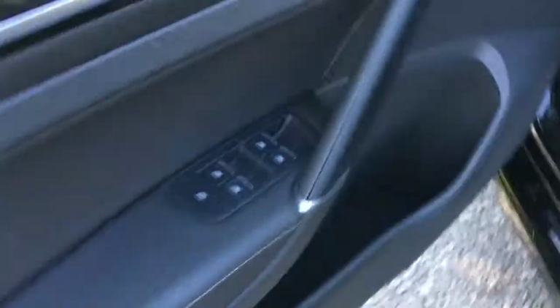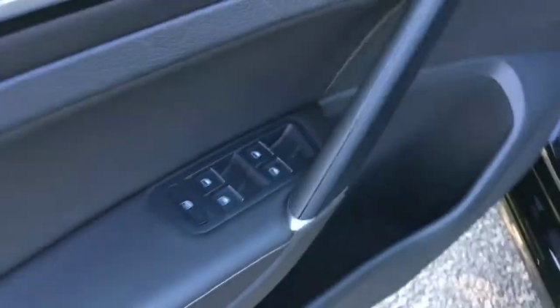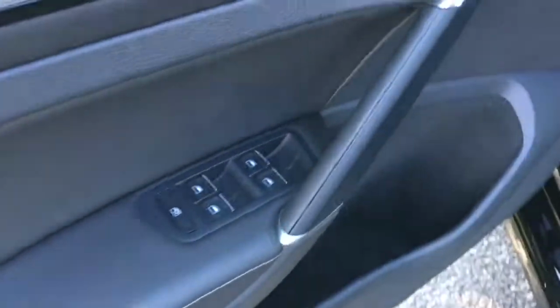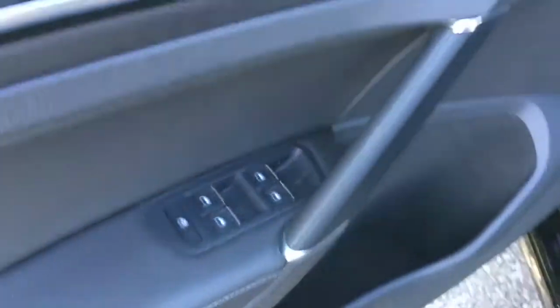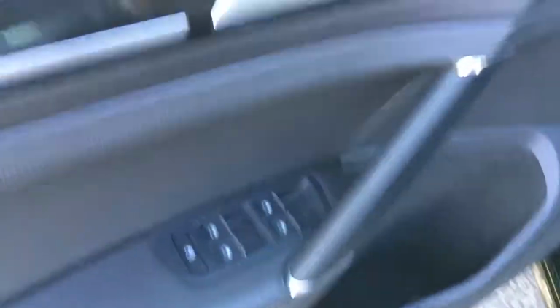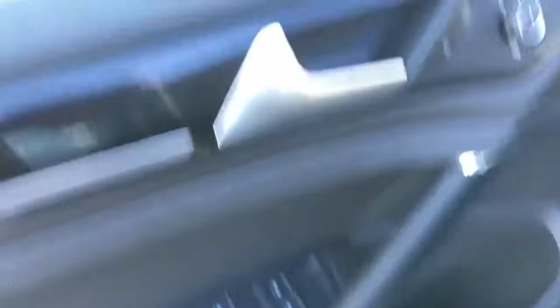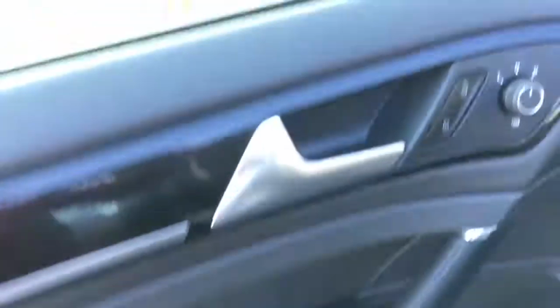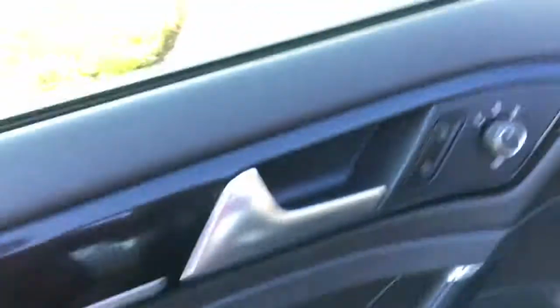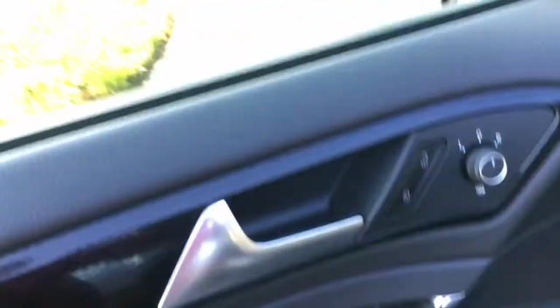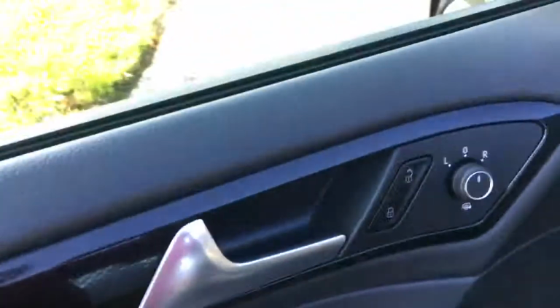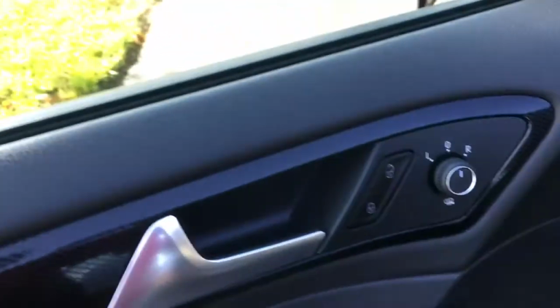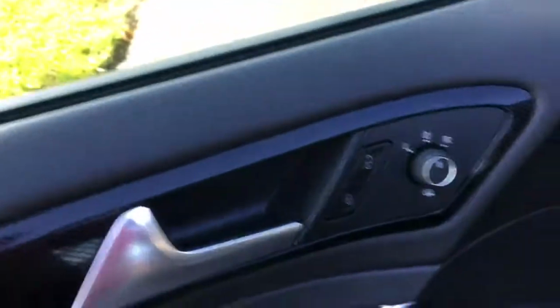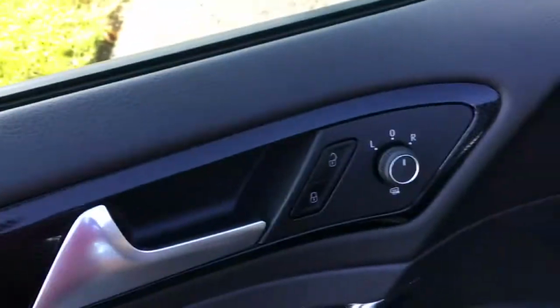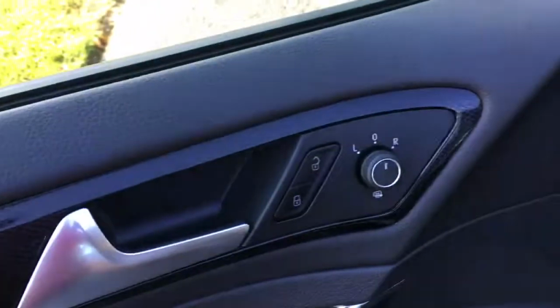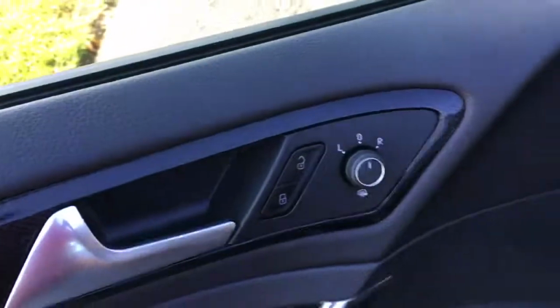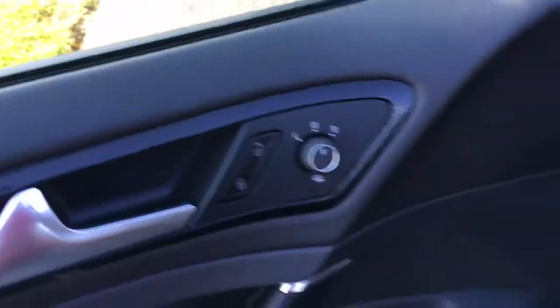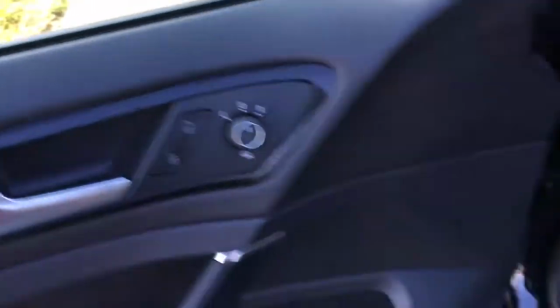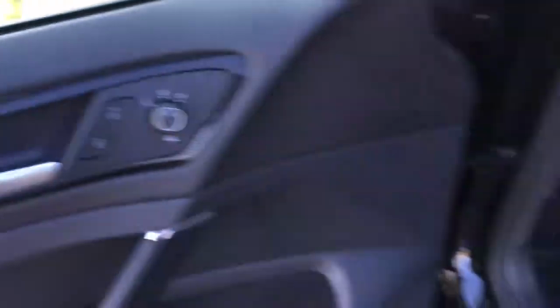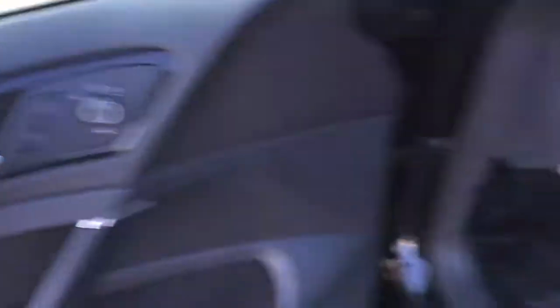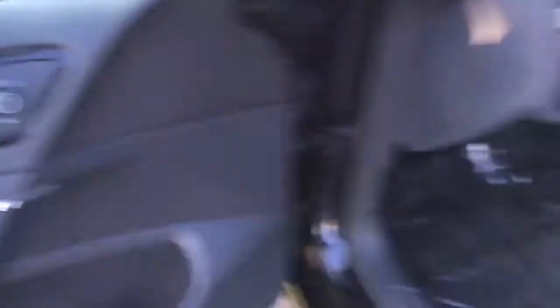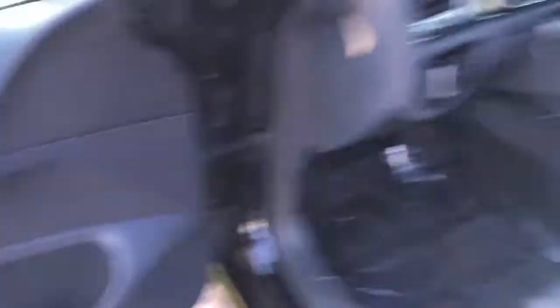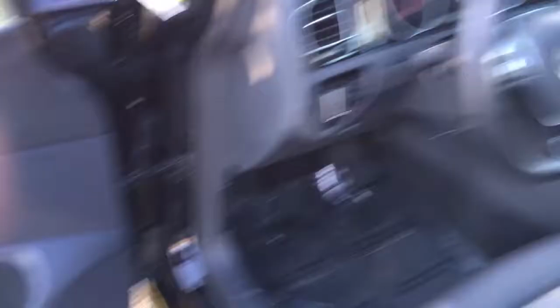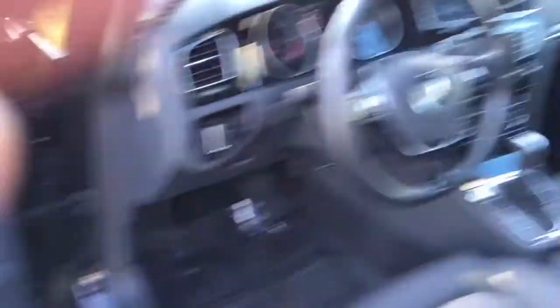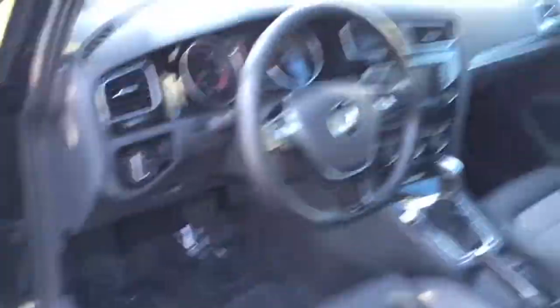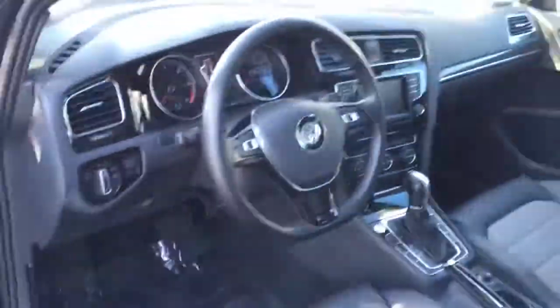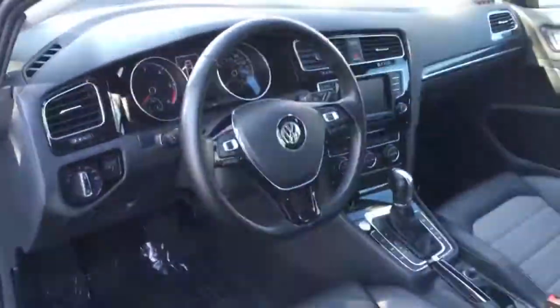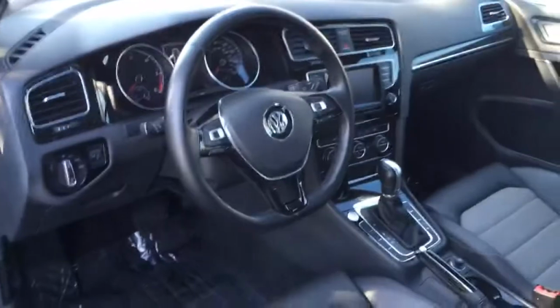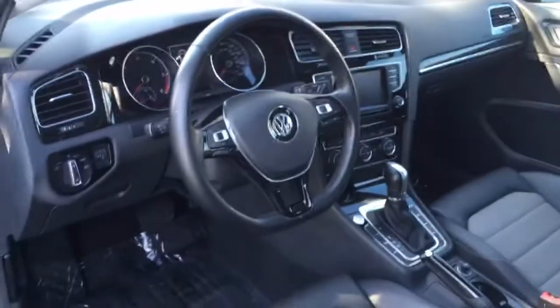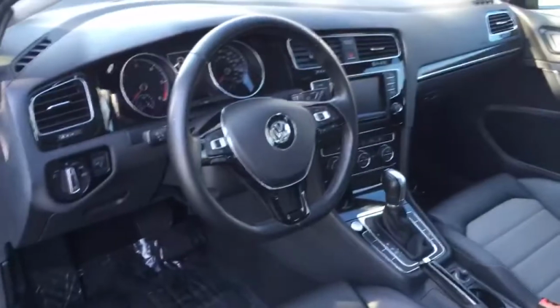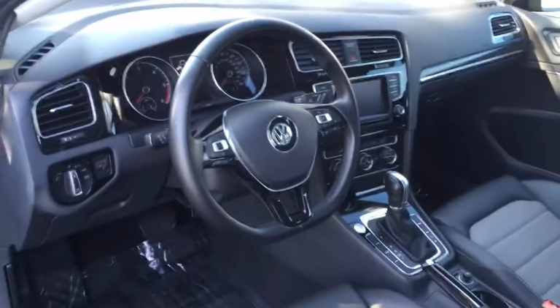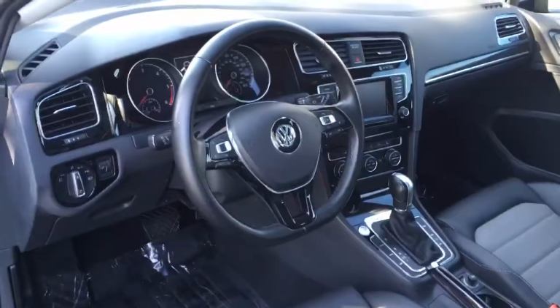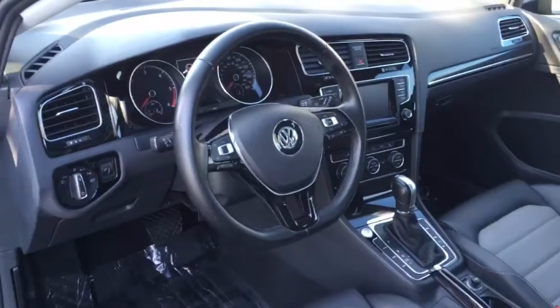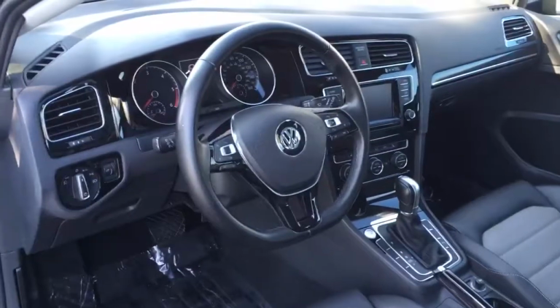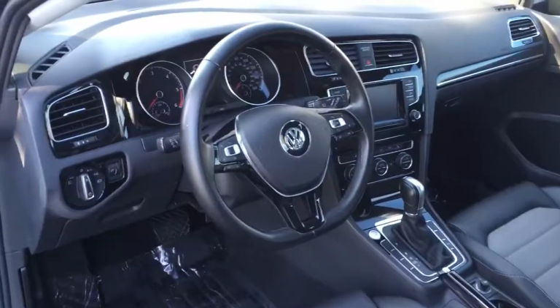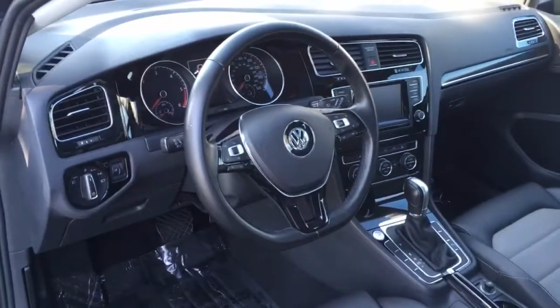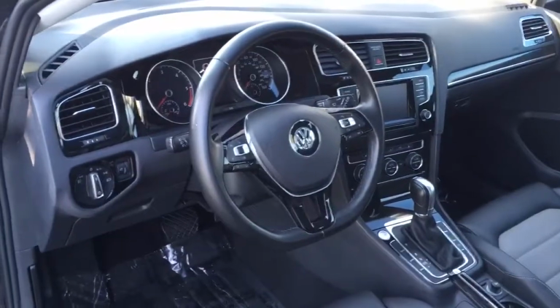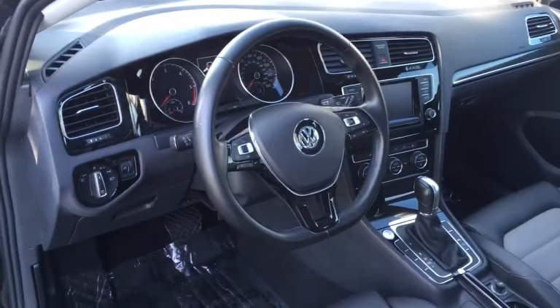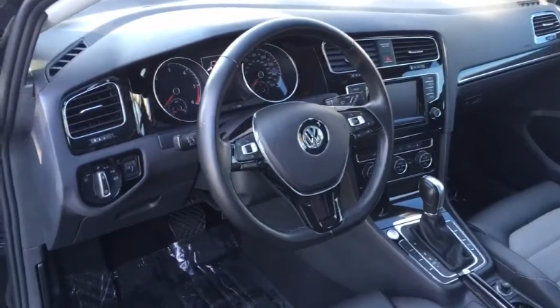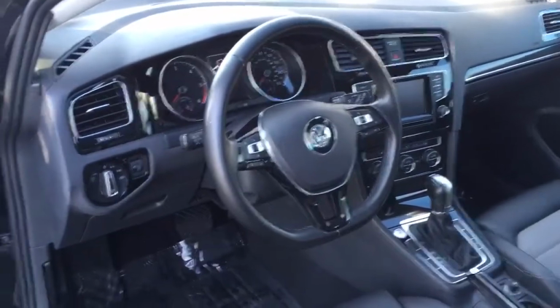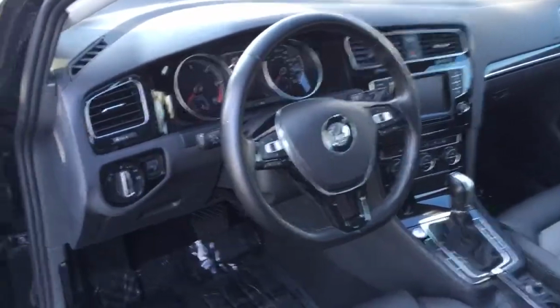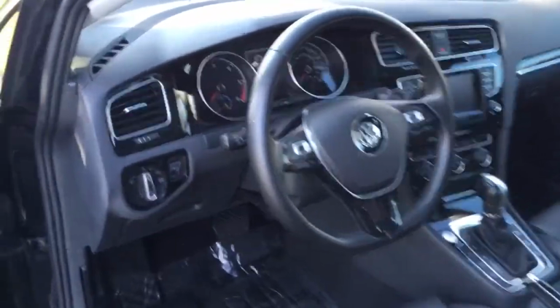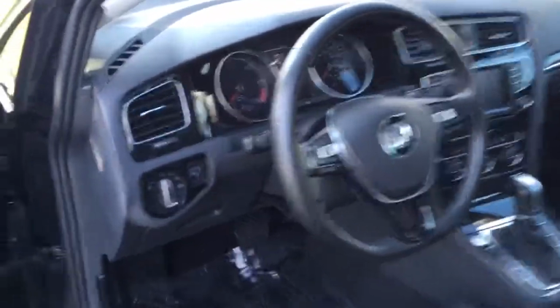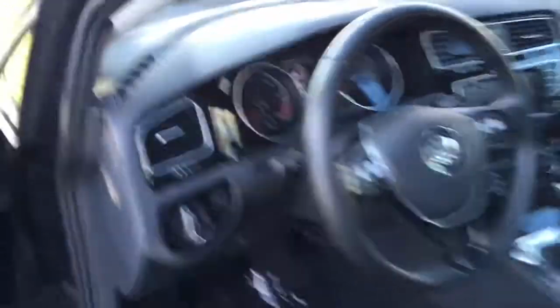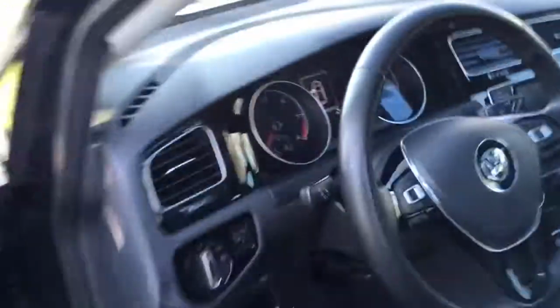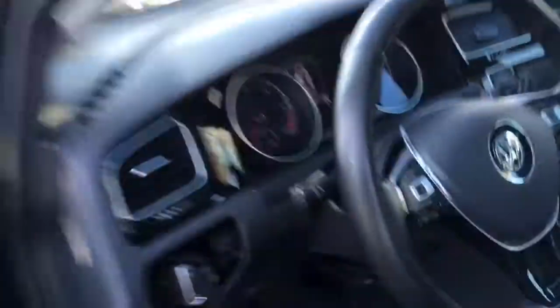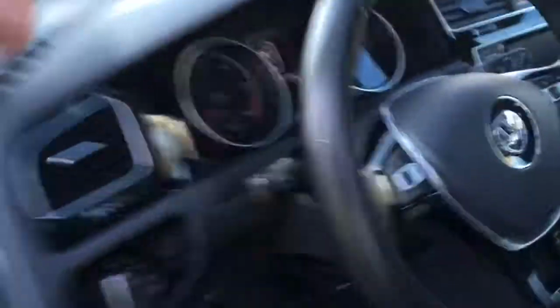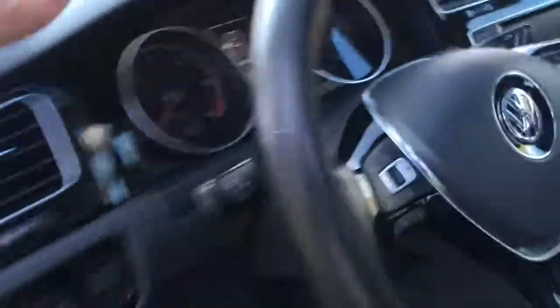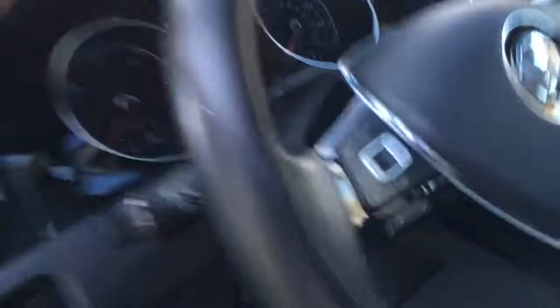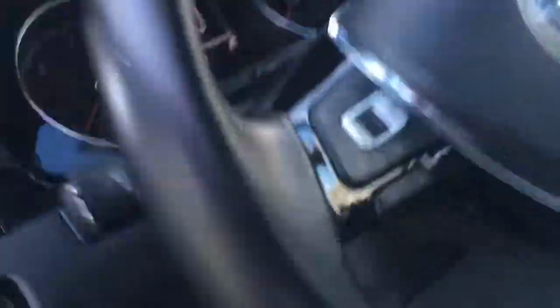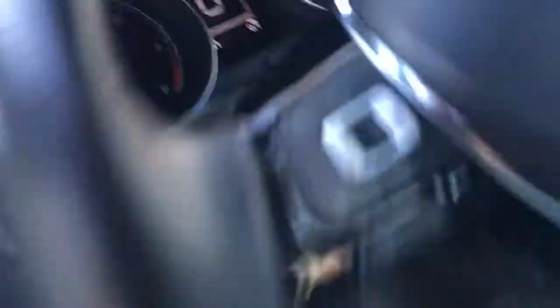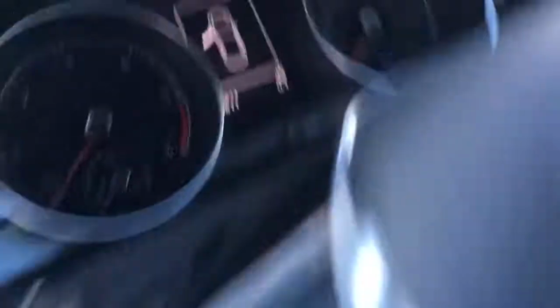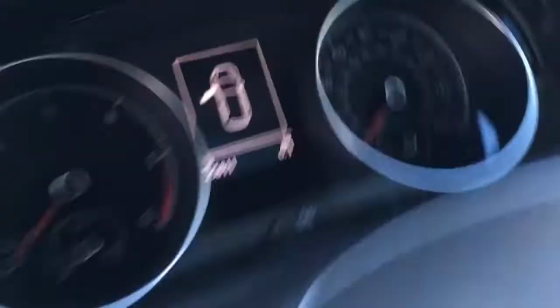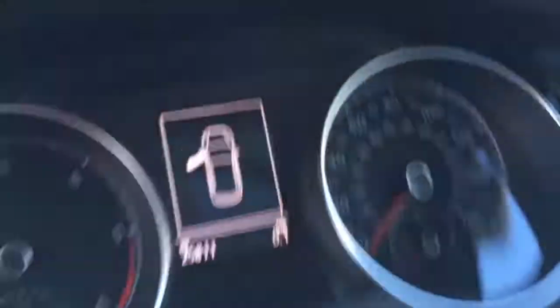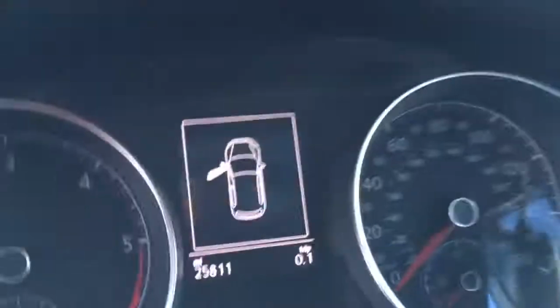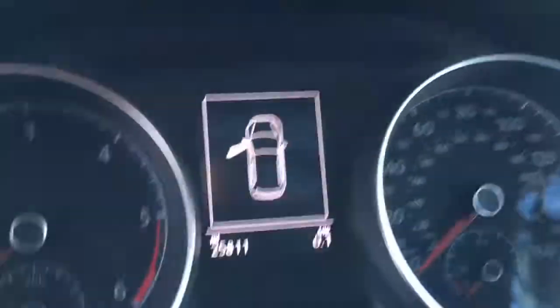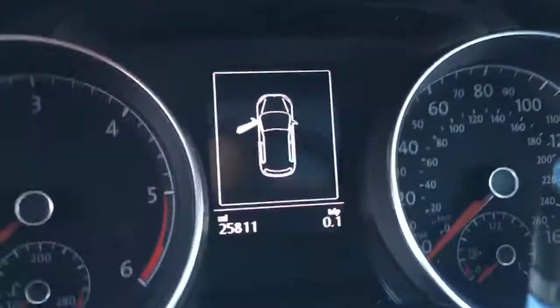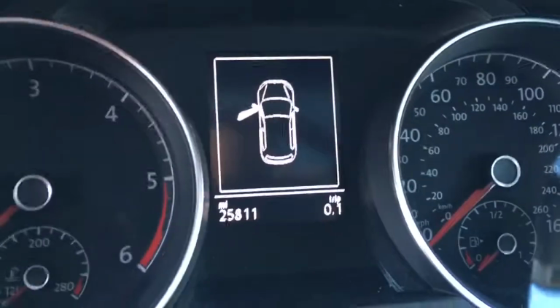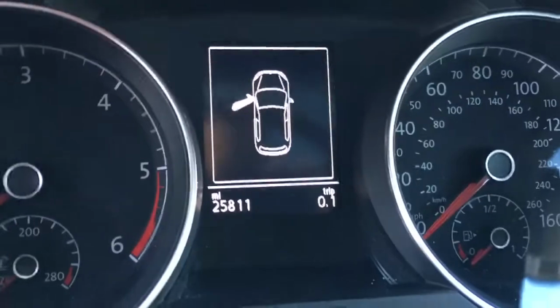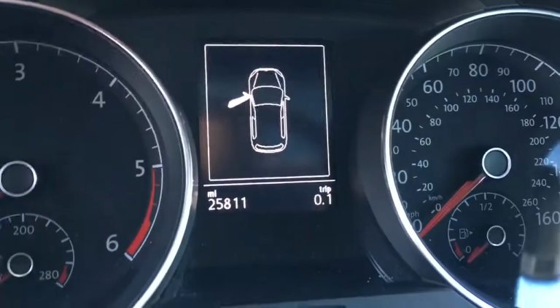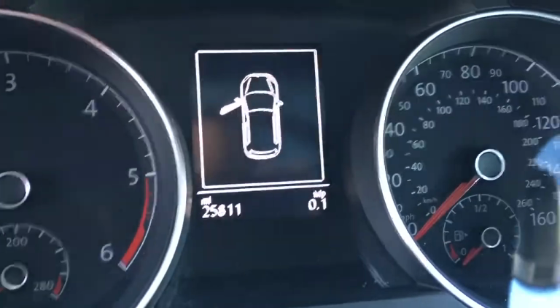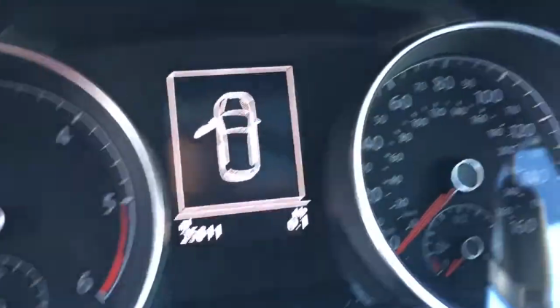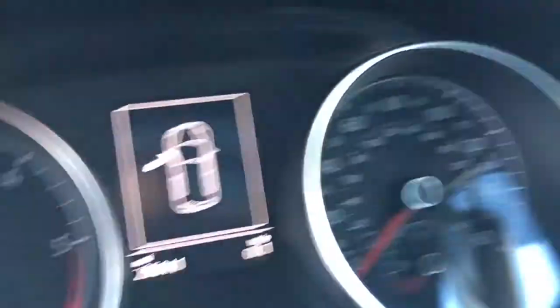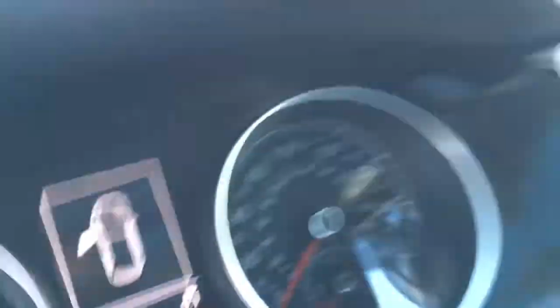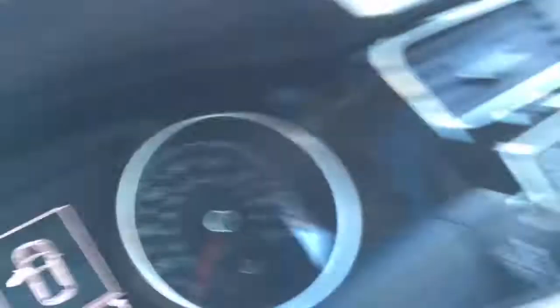Power windows, power locks, power mirrors. Beautiful, beautiful dash. Let's give you the miles — 25,000 miles on it.